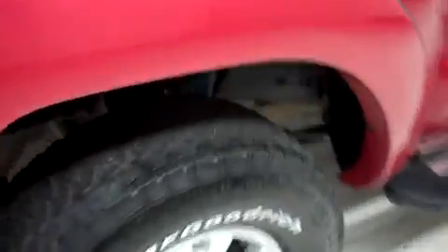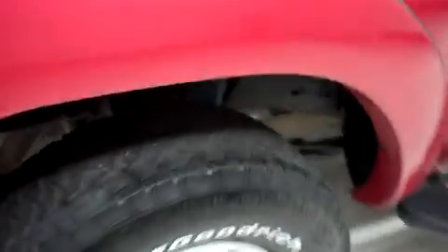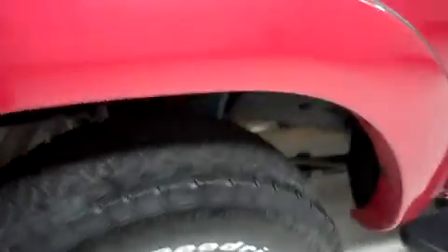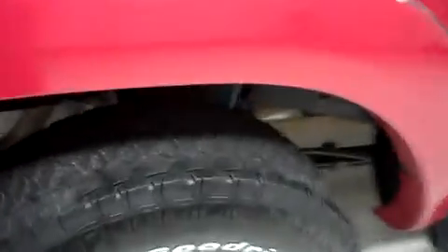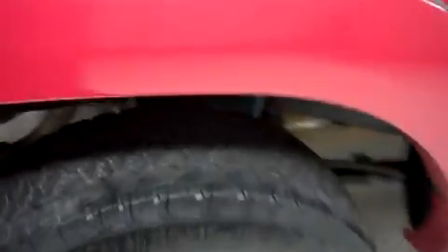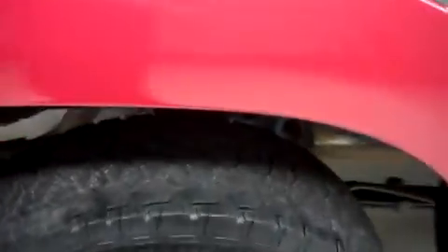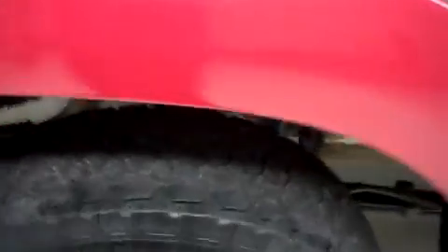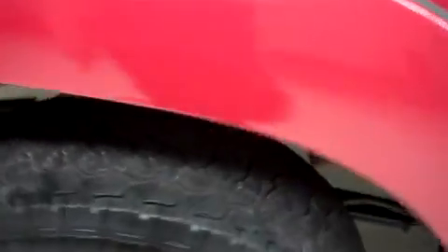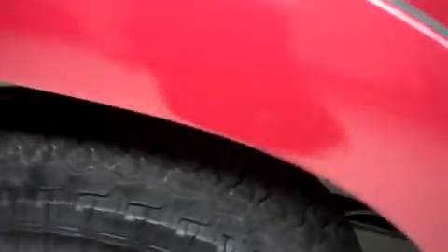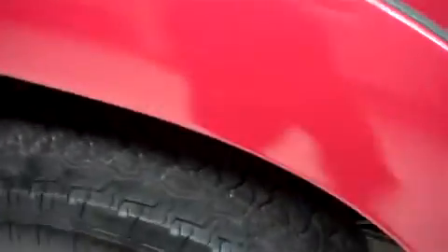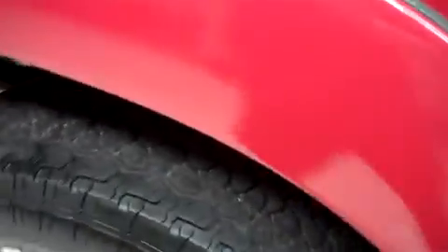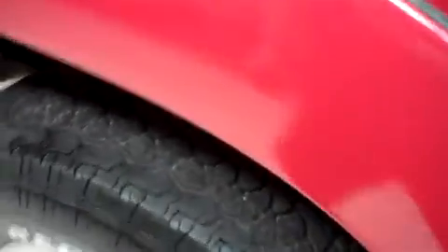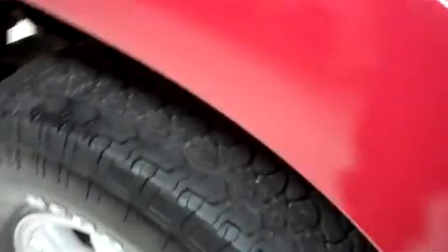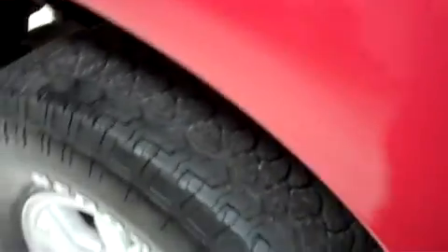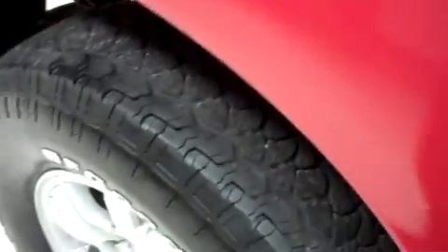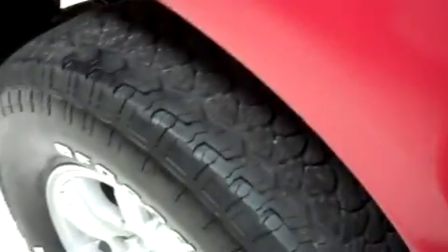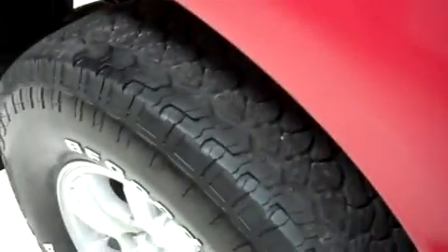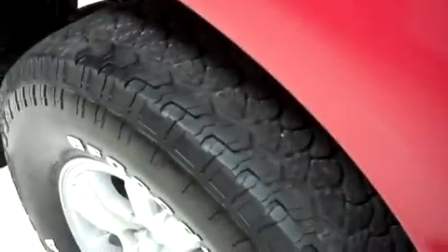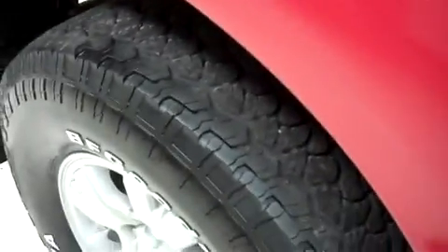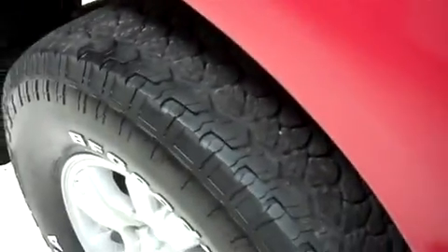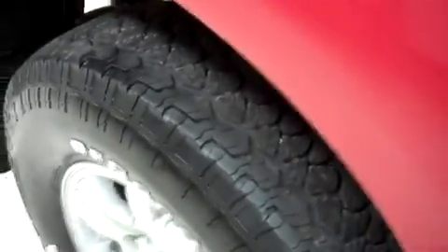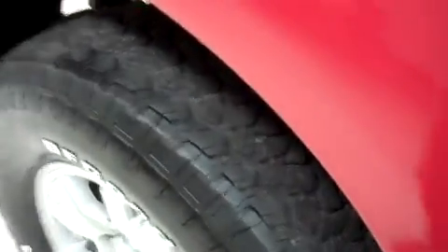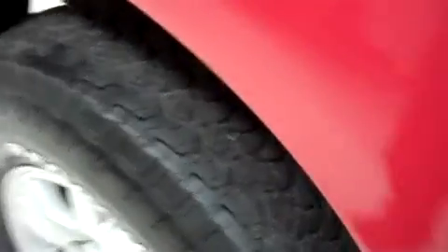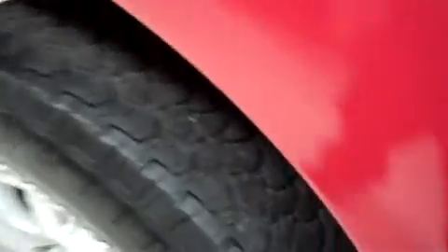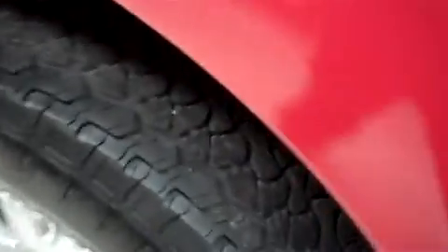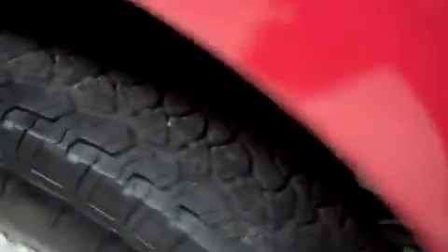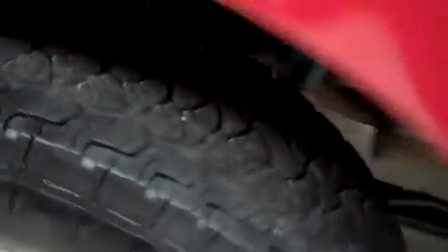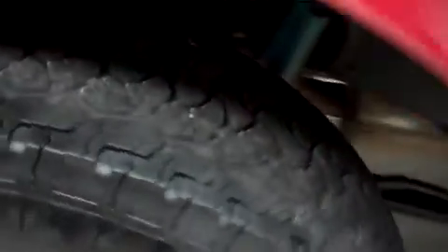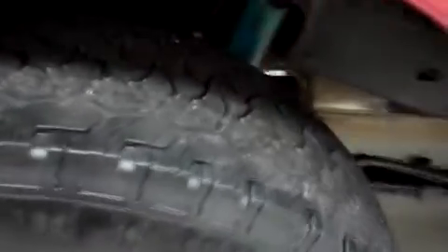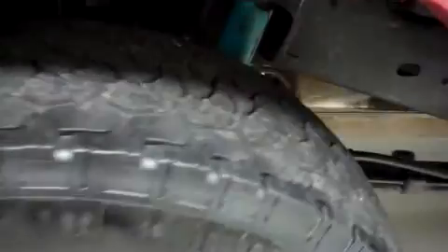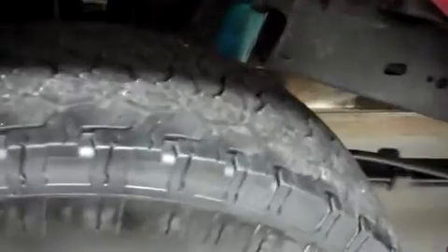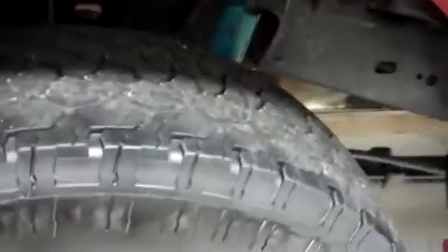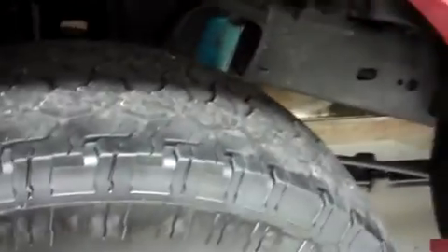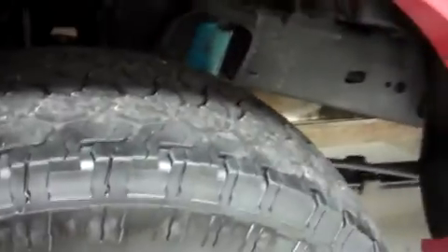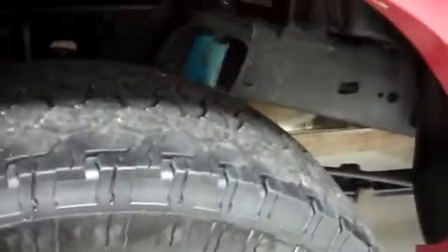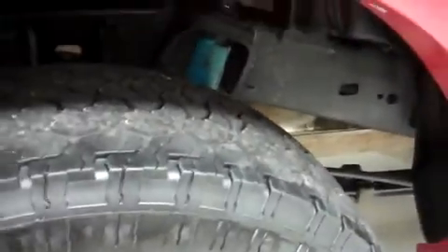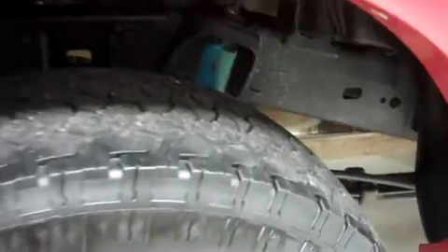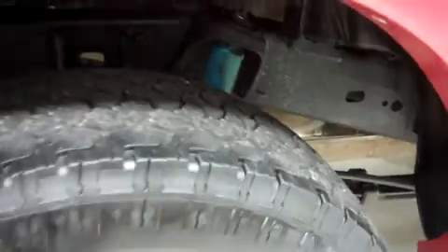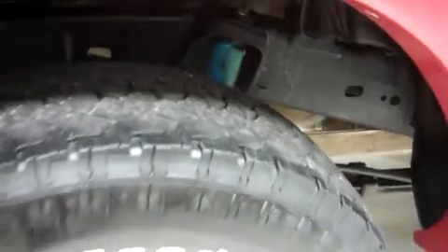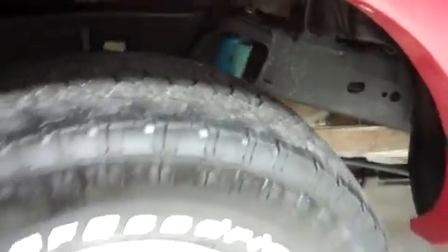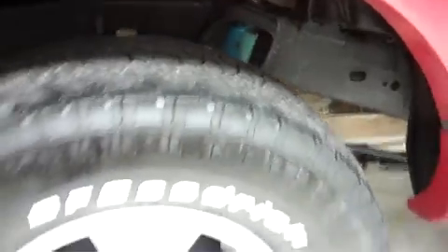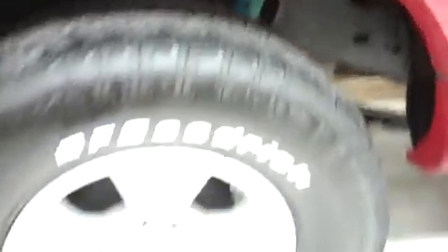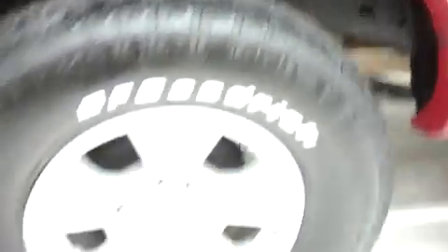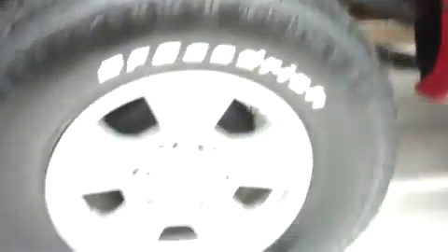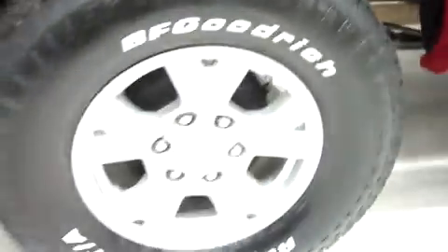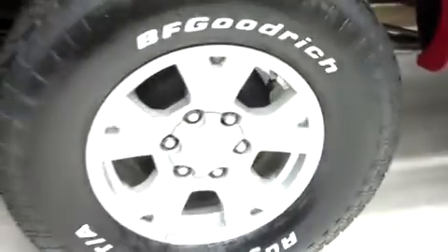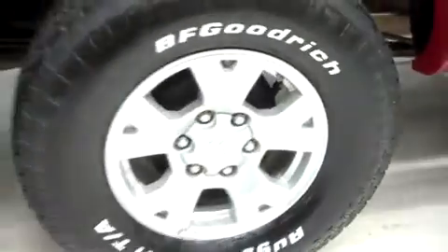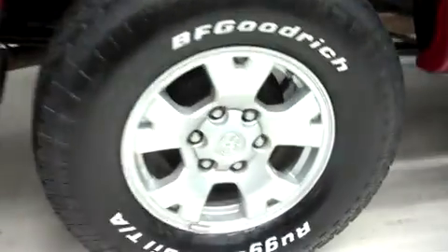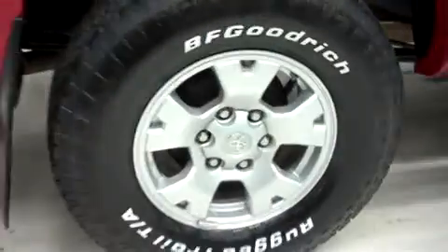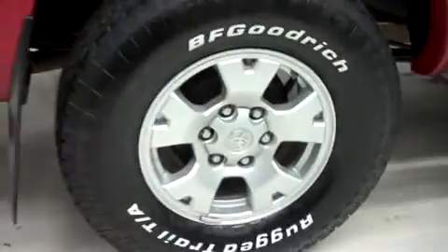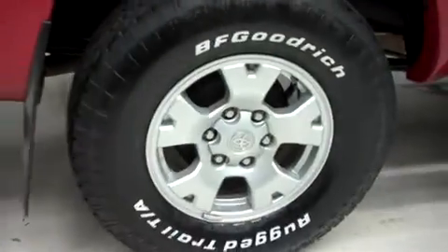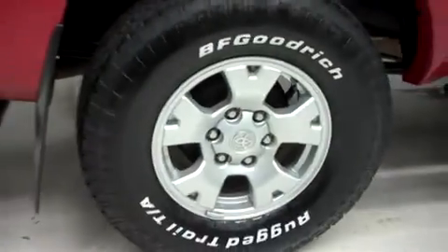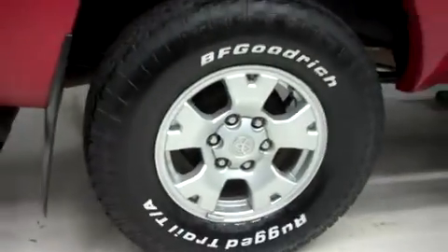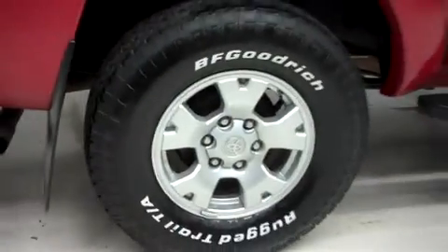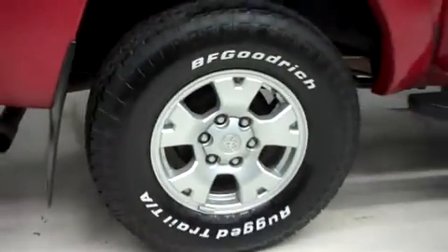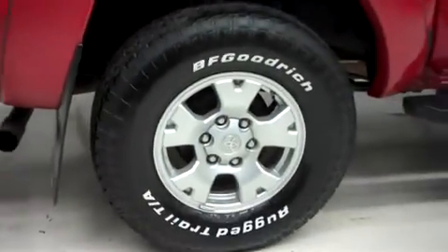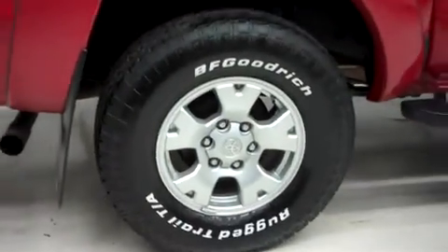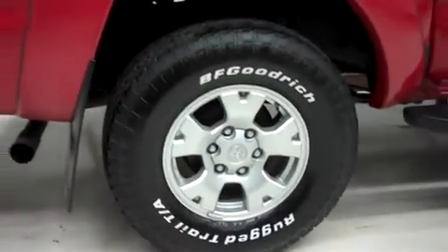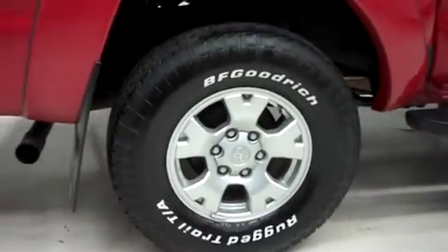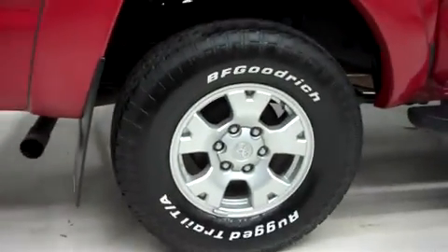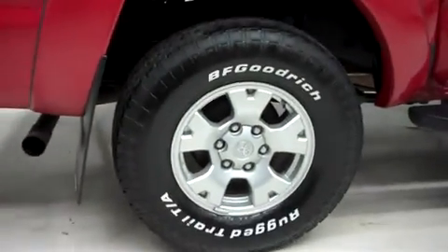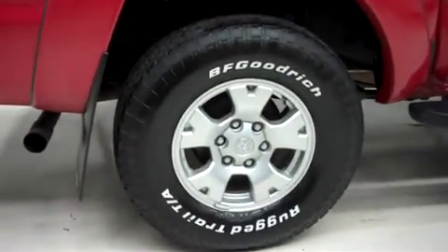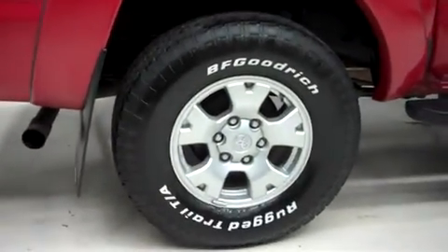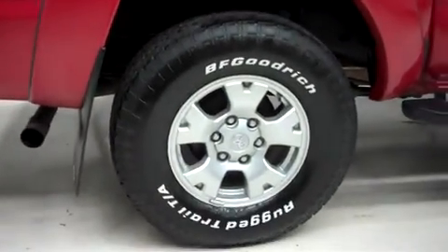It has the same BF Goodrich tires in the back. The inner body and frame are clean and there is no curb wear on the wheels.